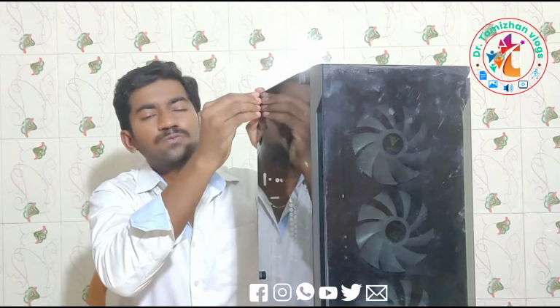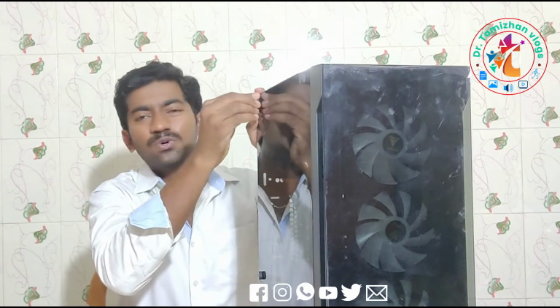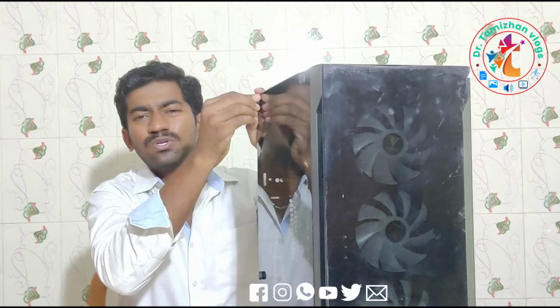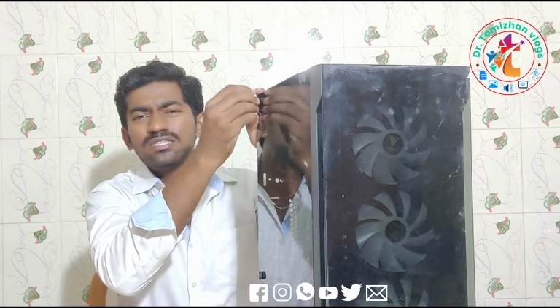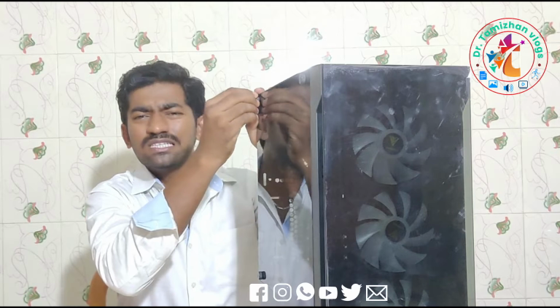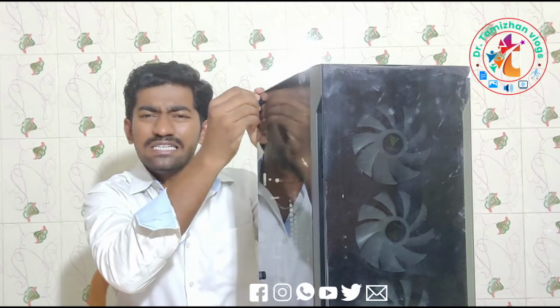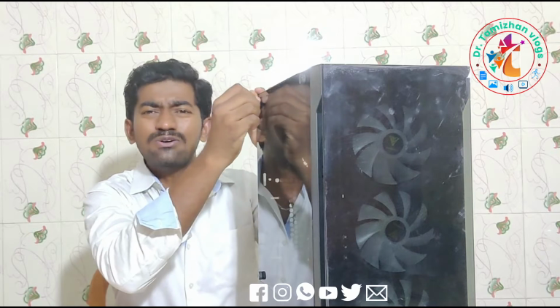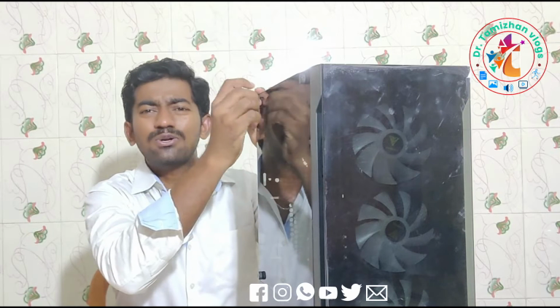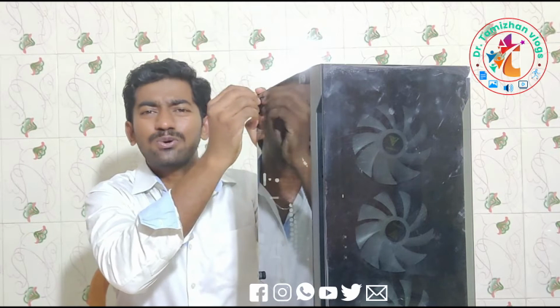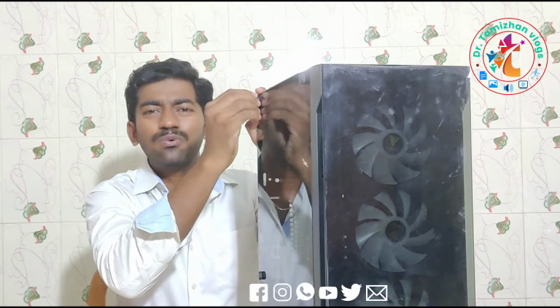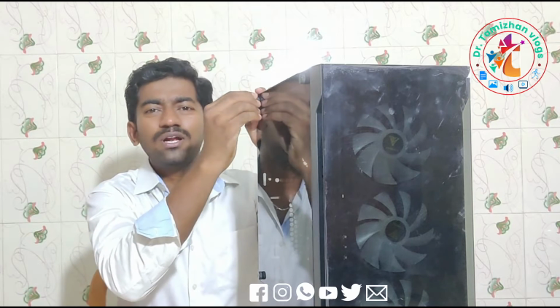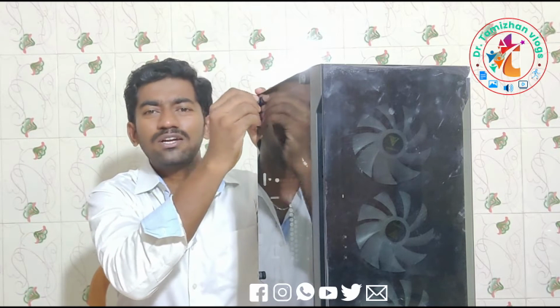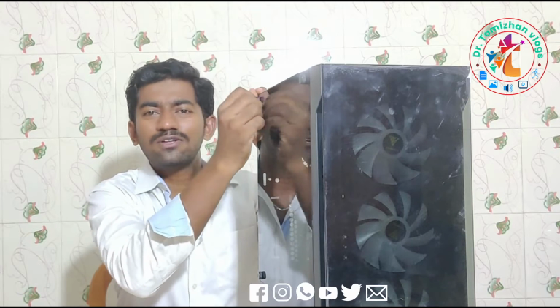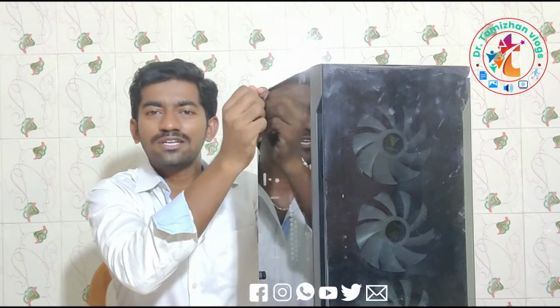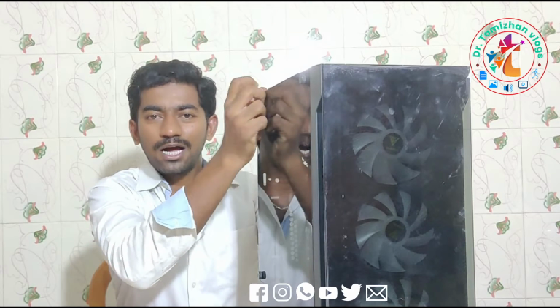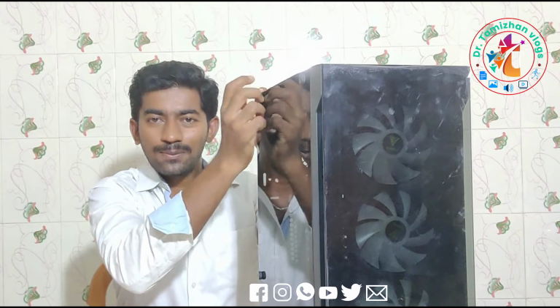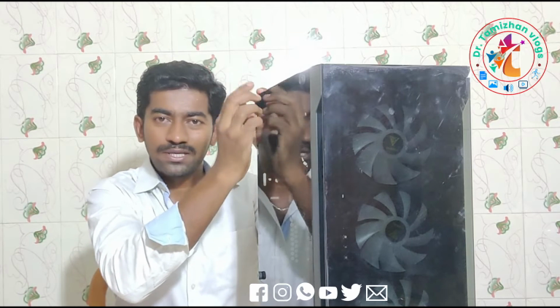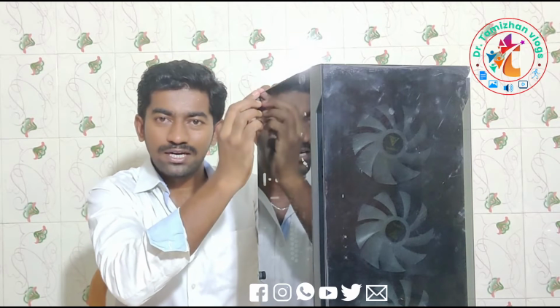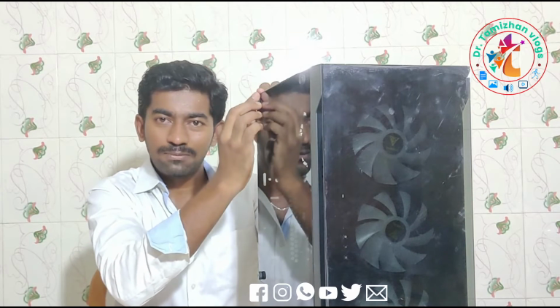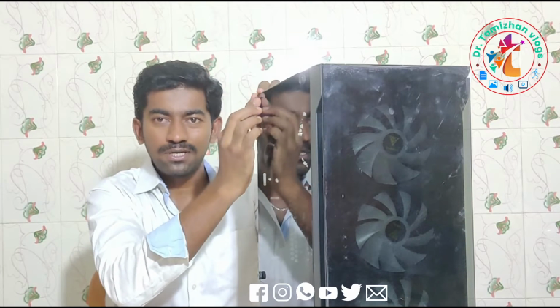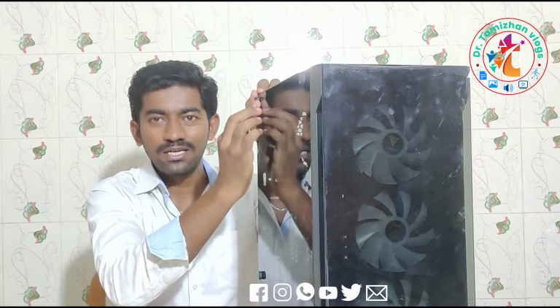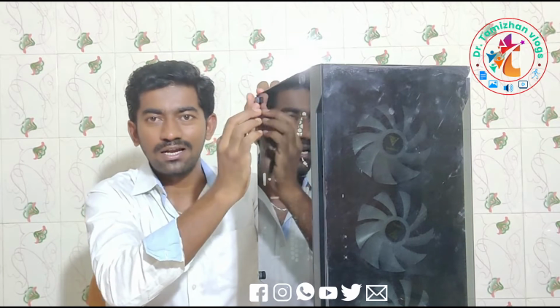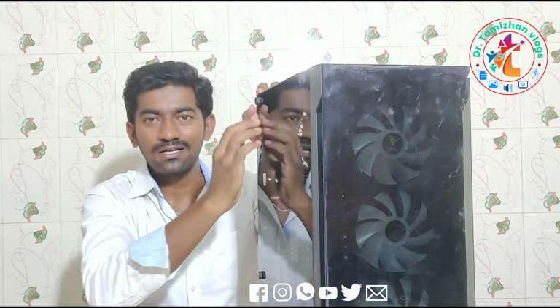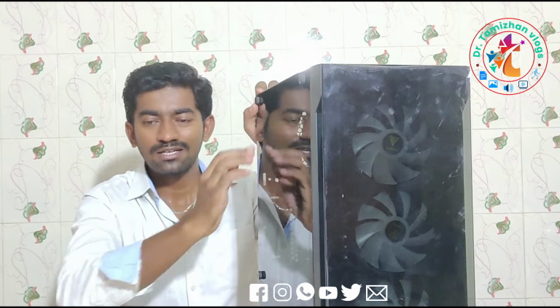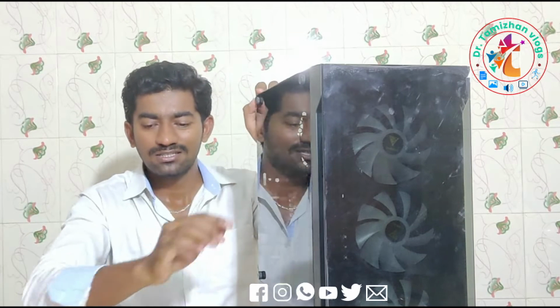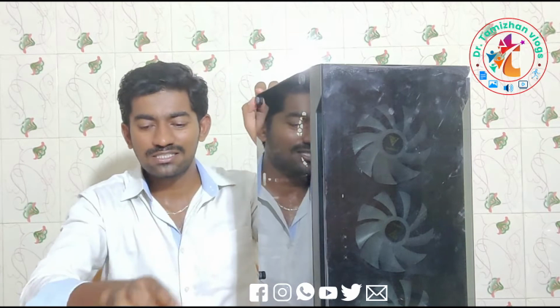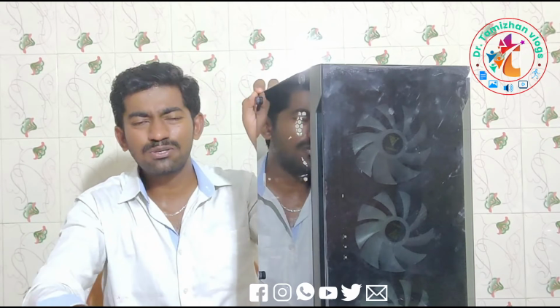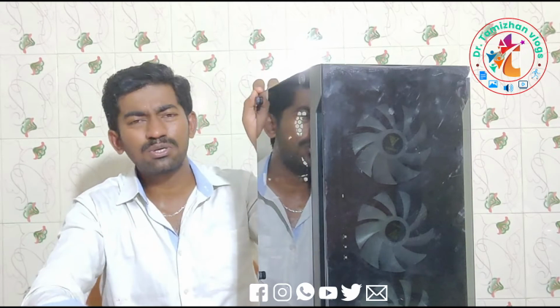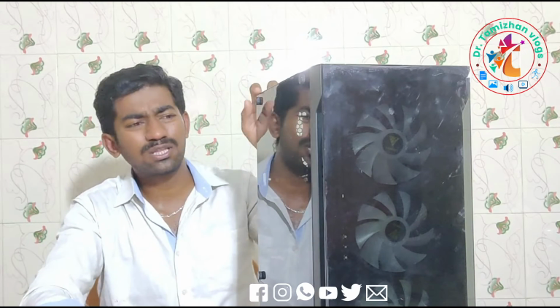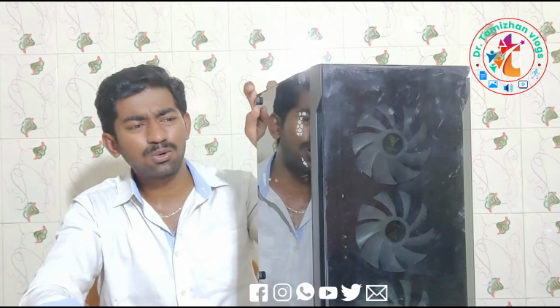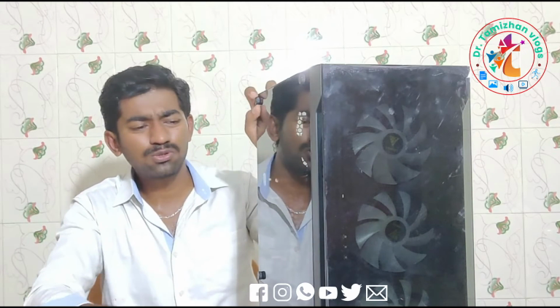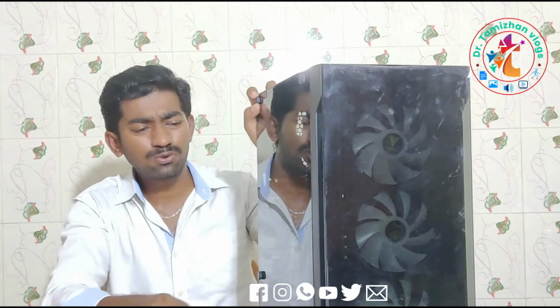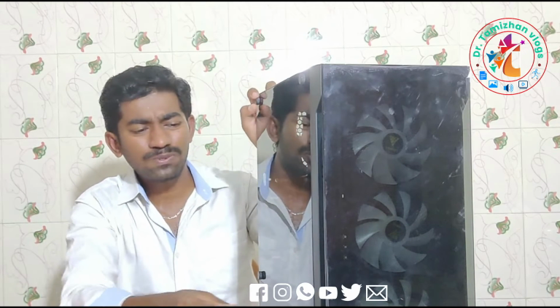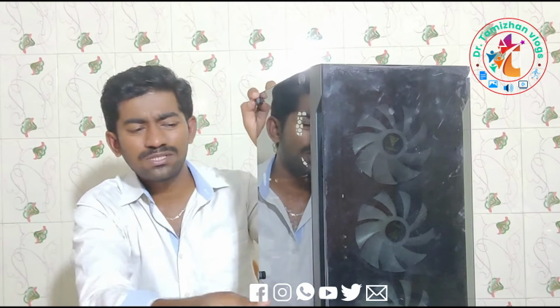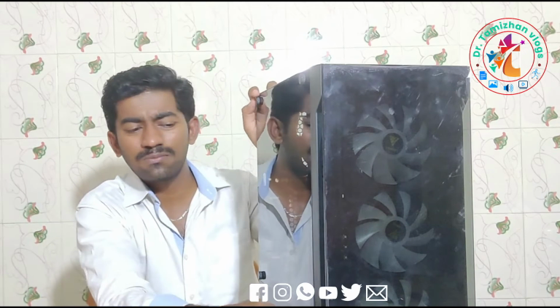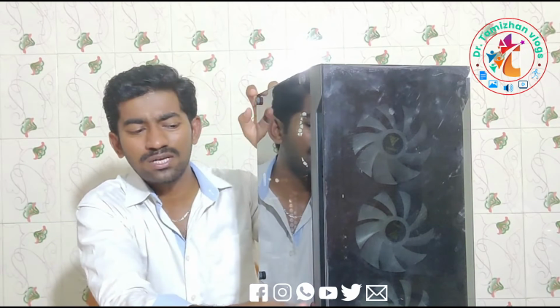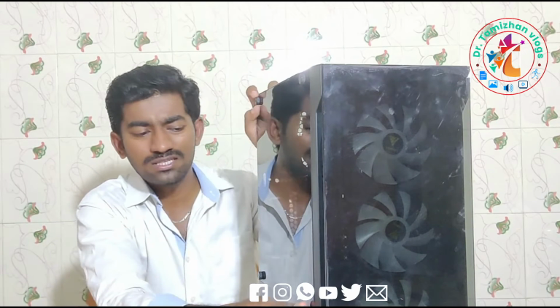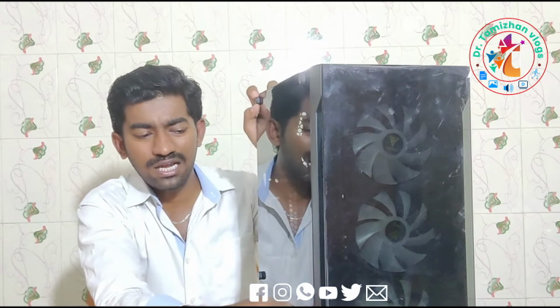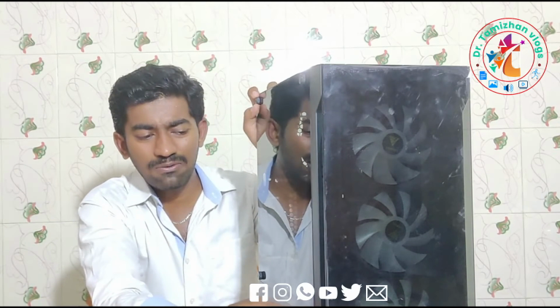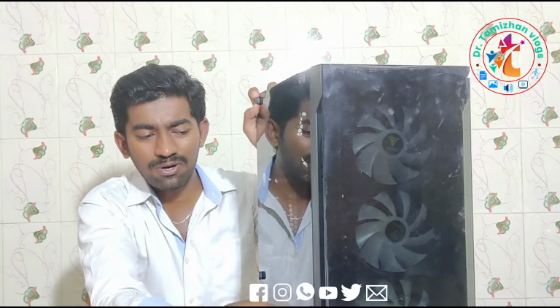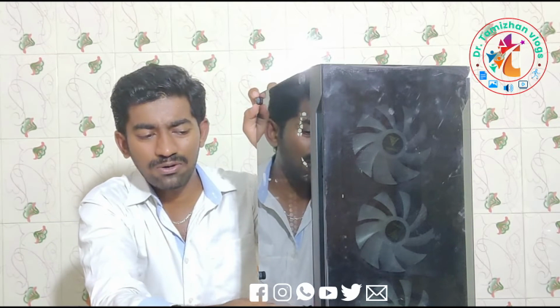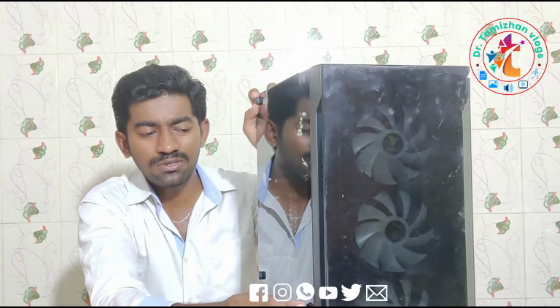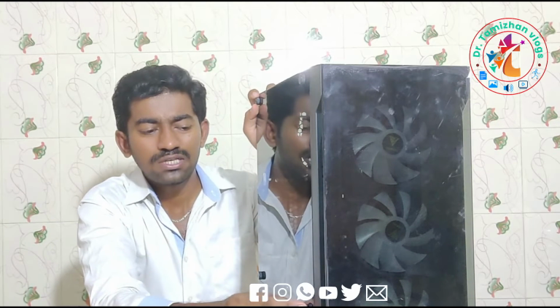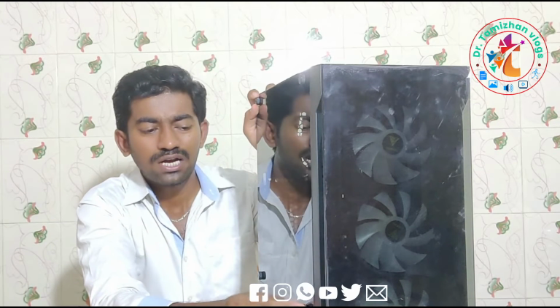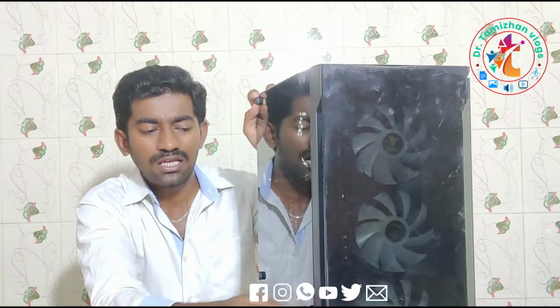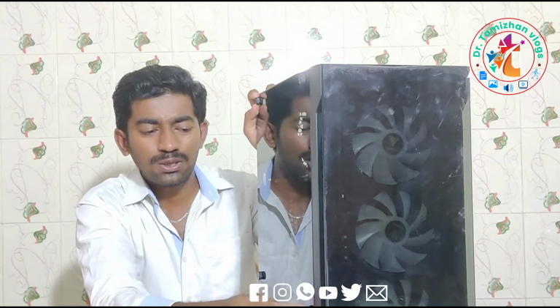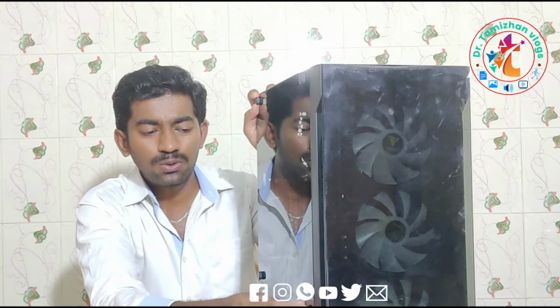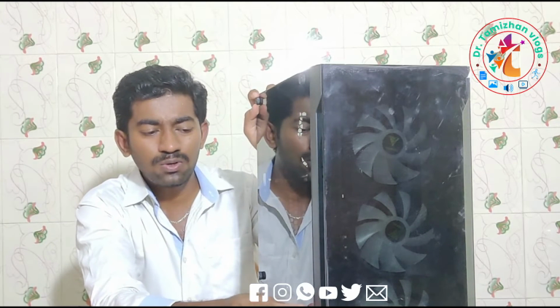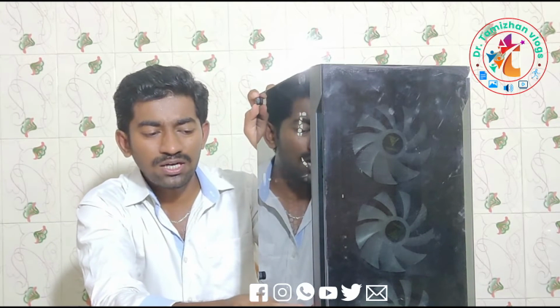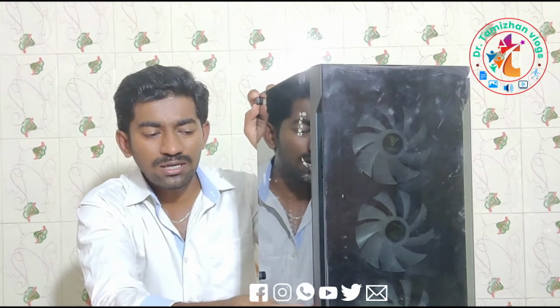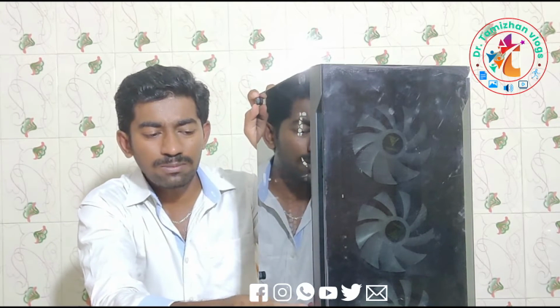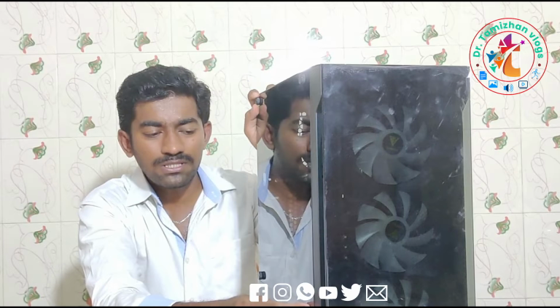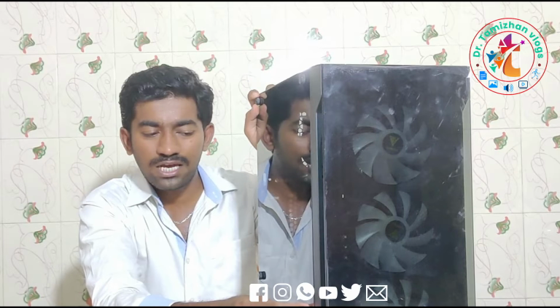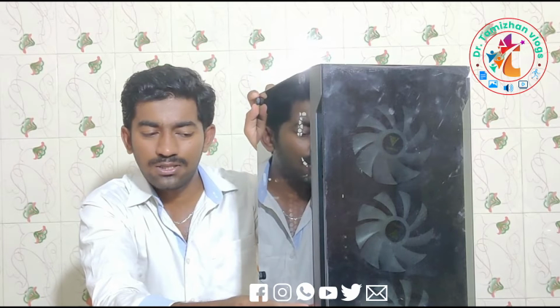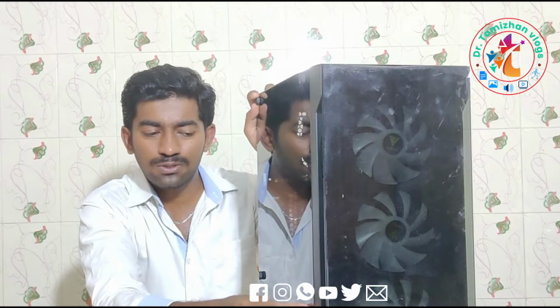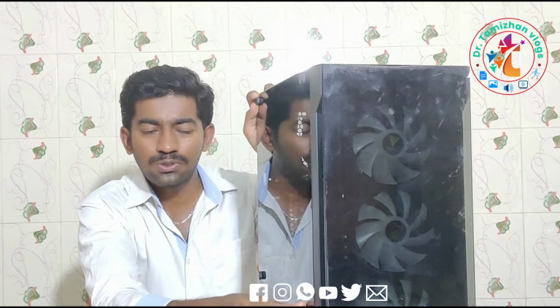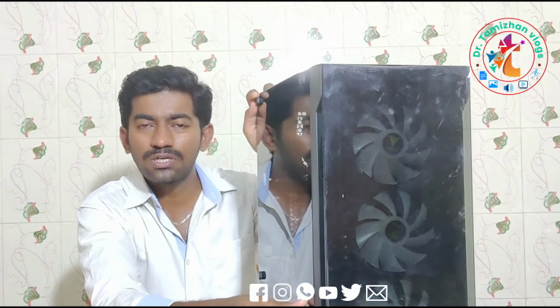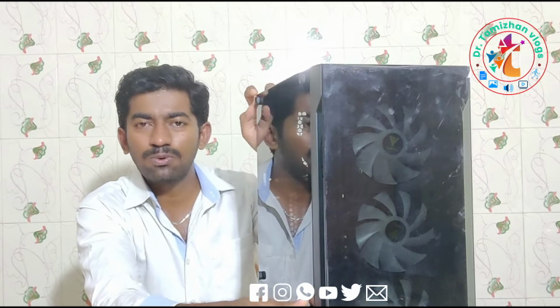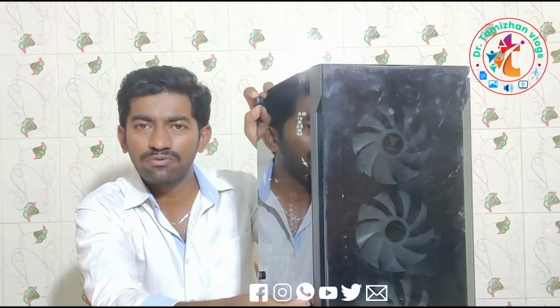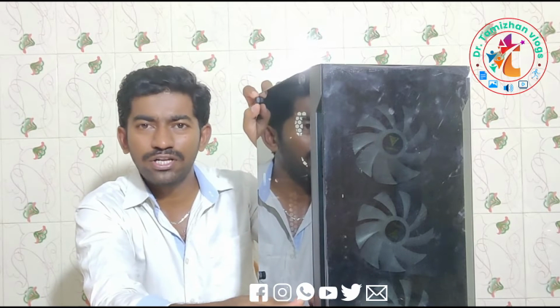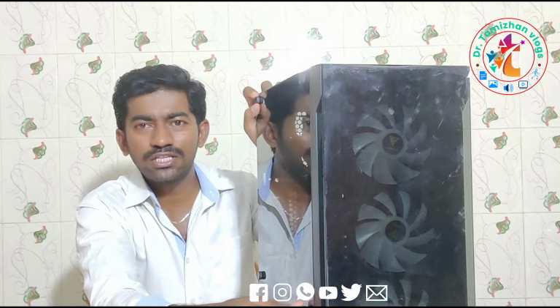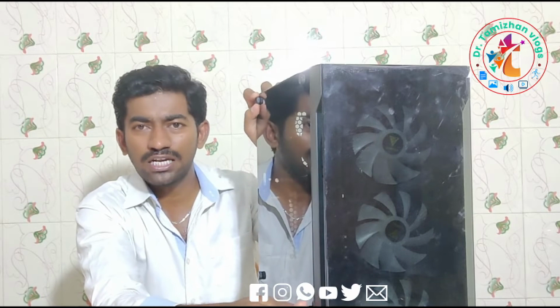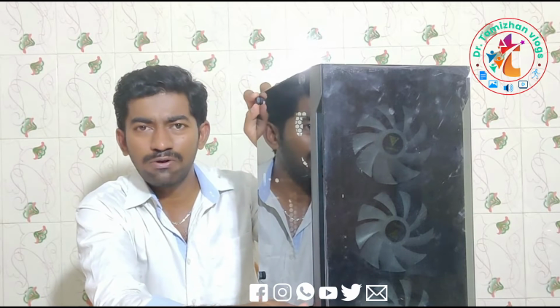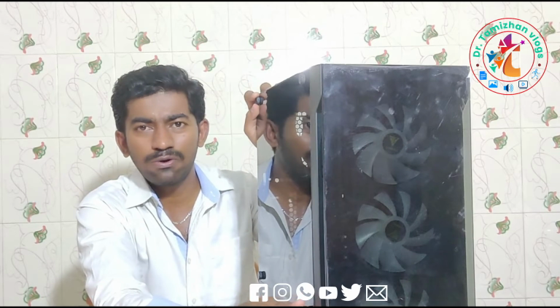If you have to use a little coolant, you can do it. This will be 1000 rupees. Let's see the coolant. I'm going to move on to the next video.